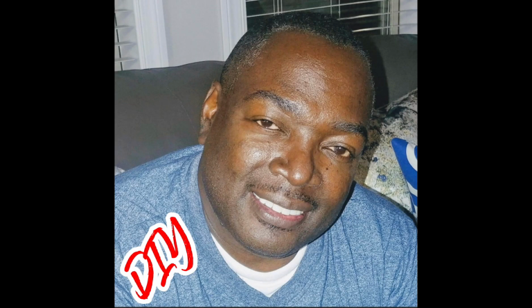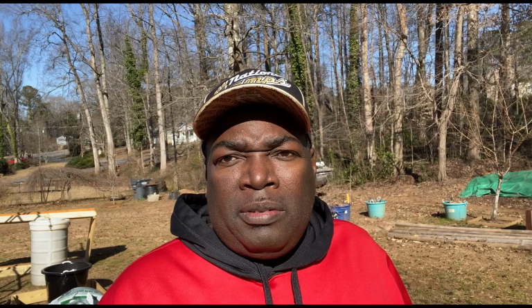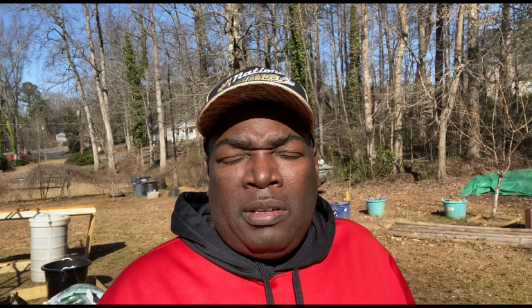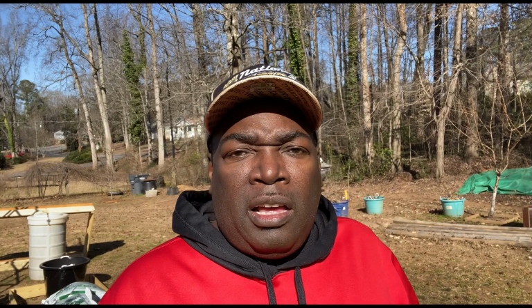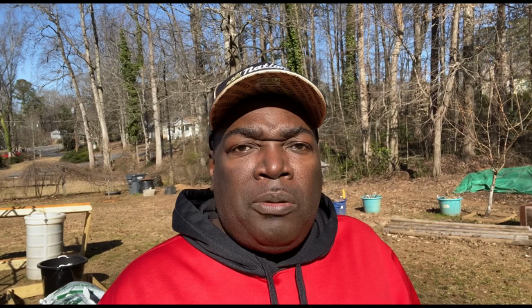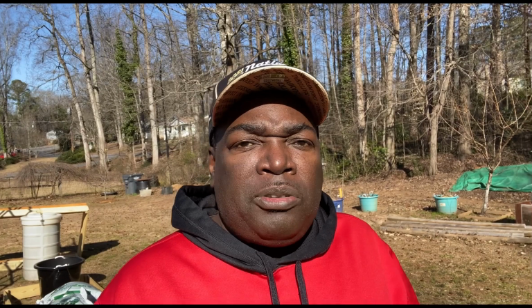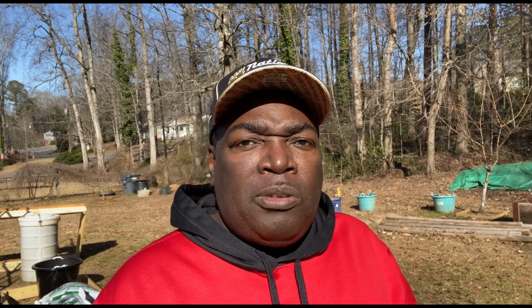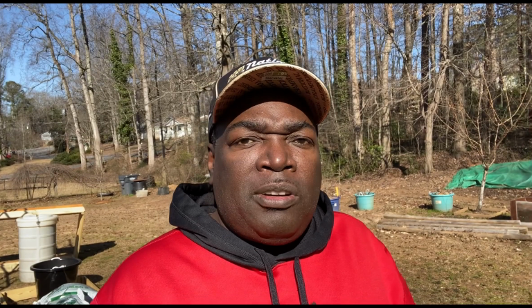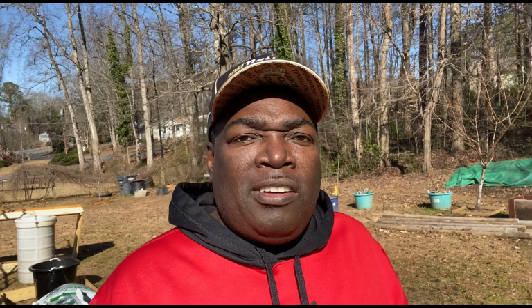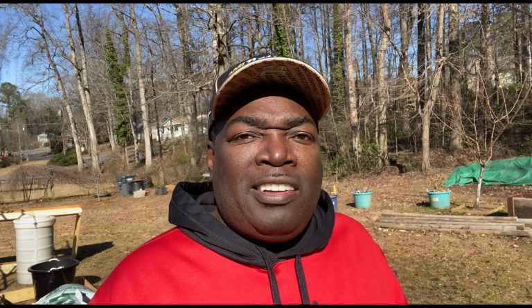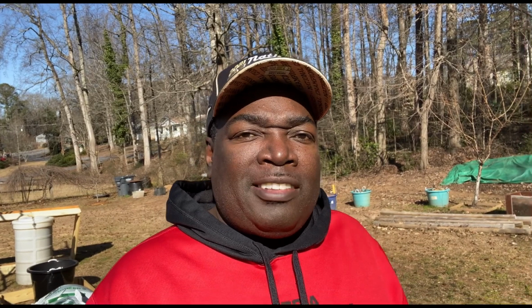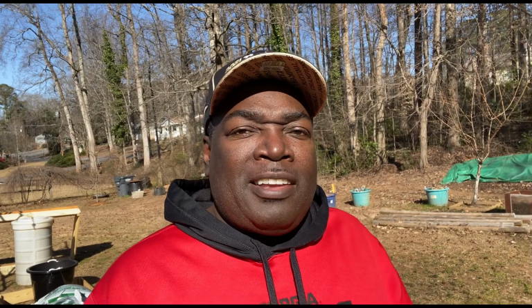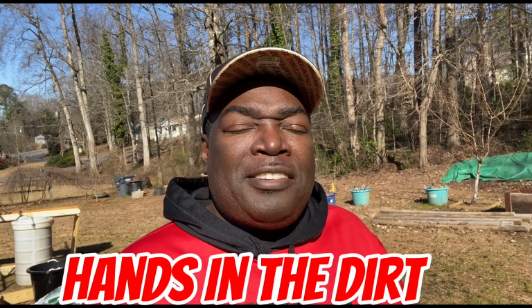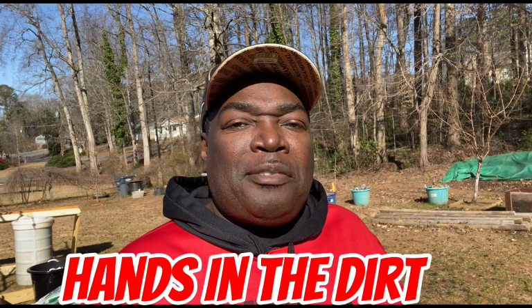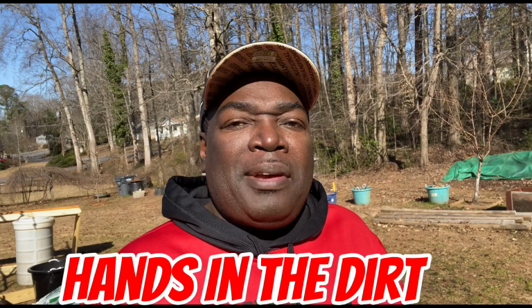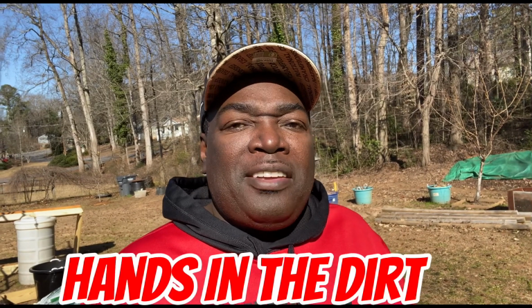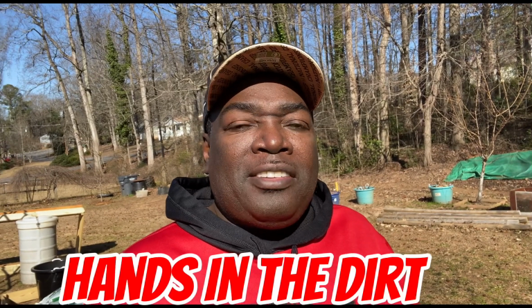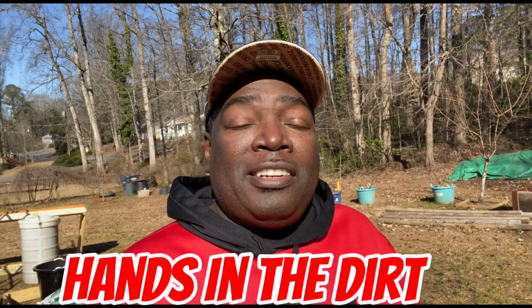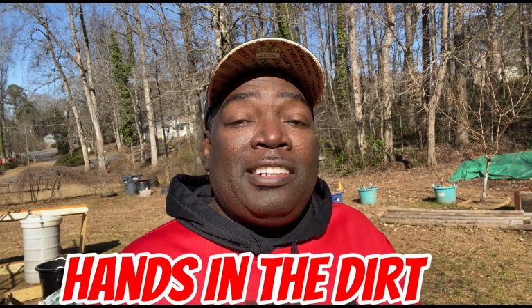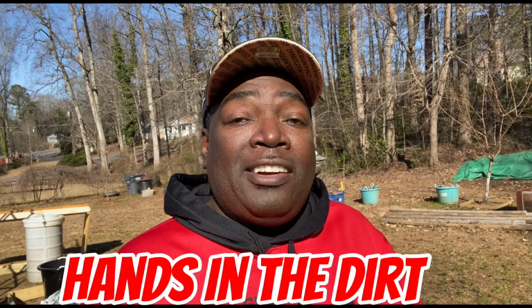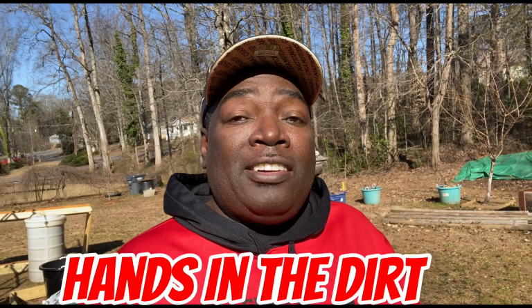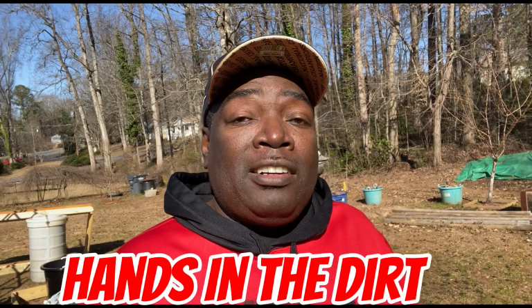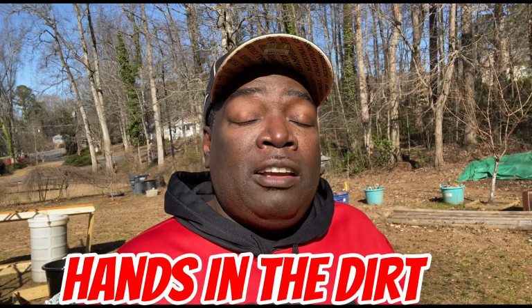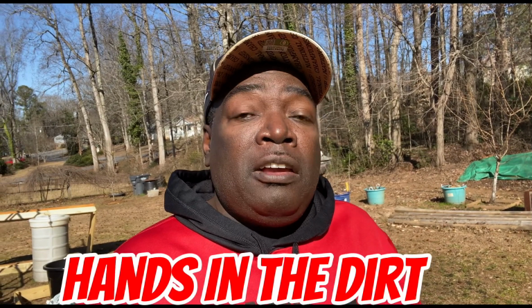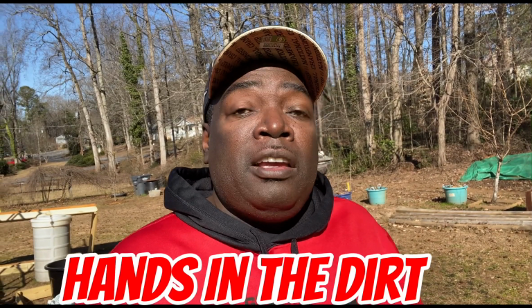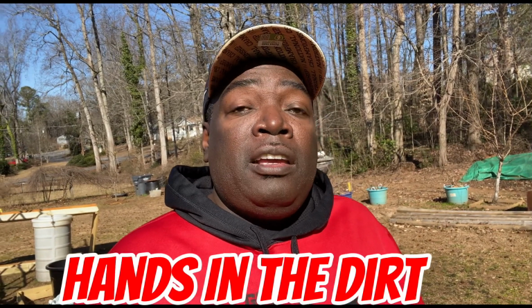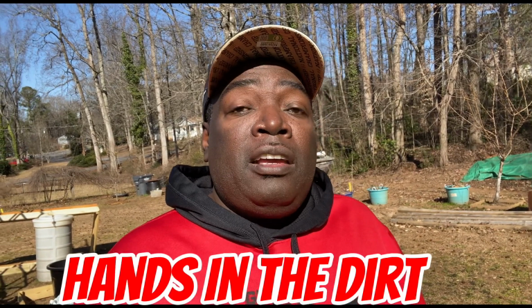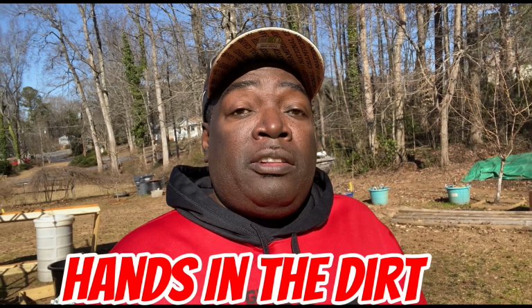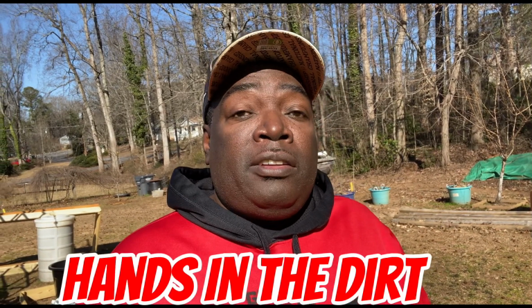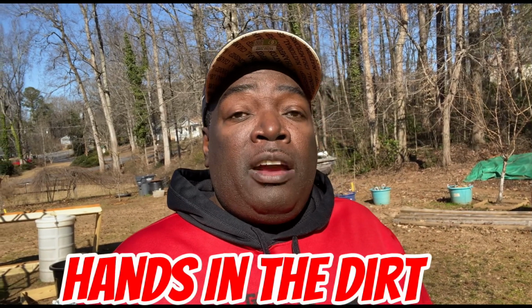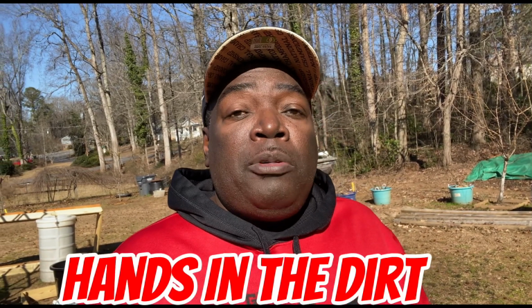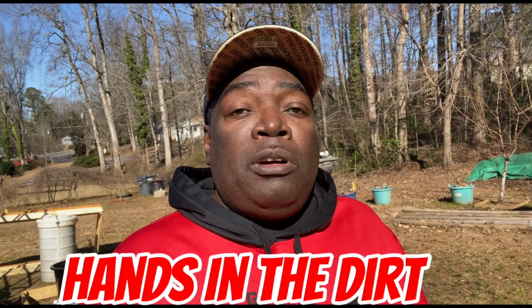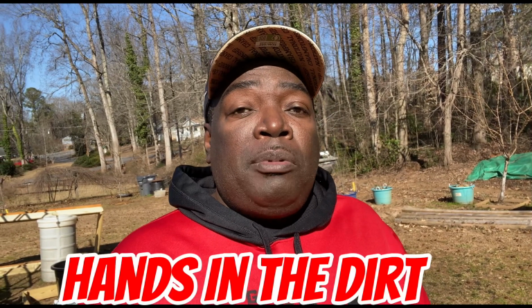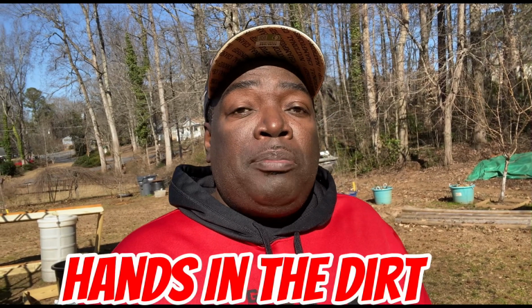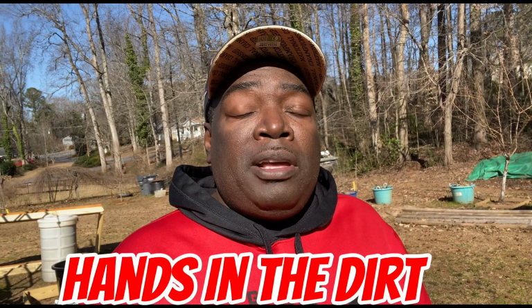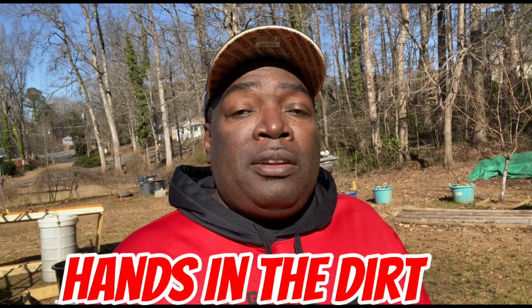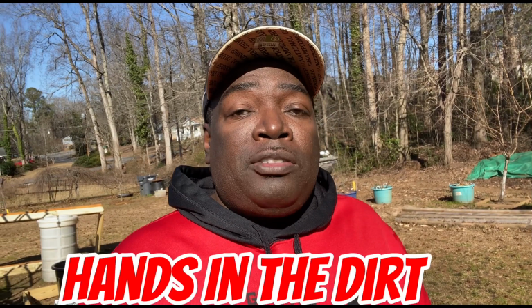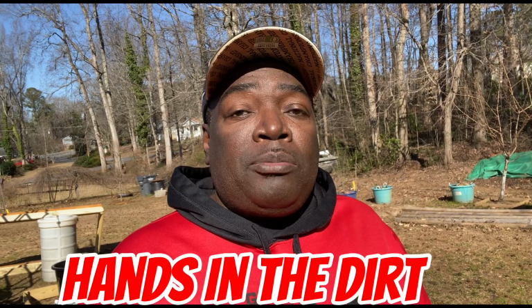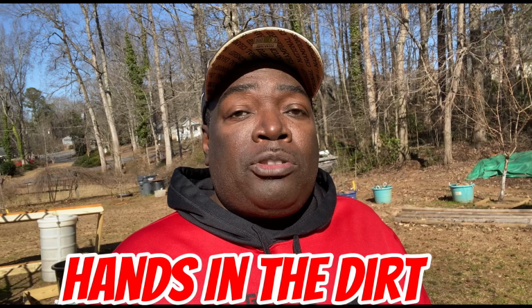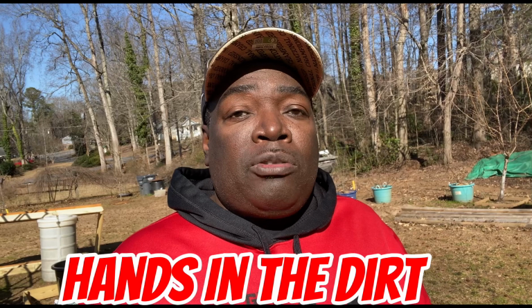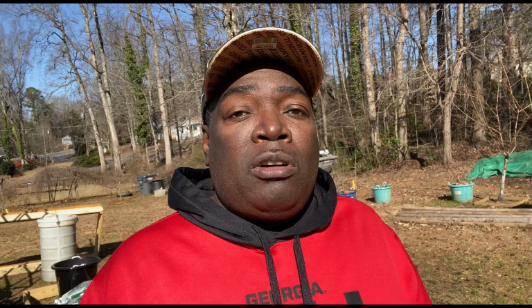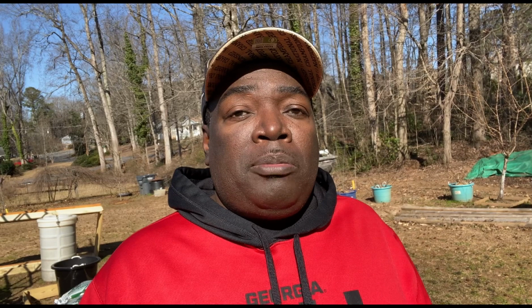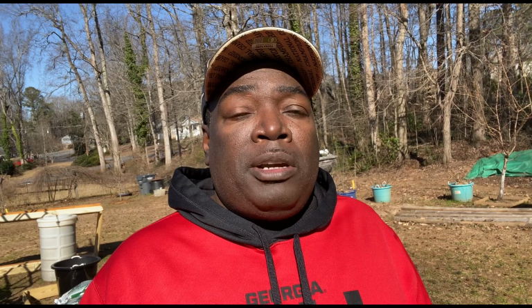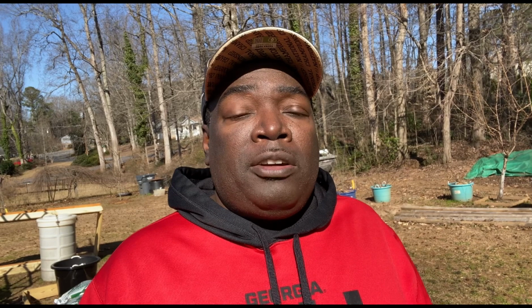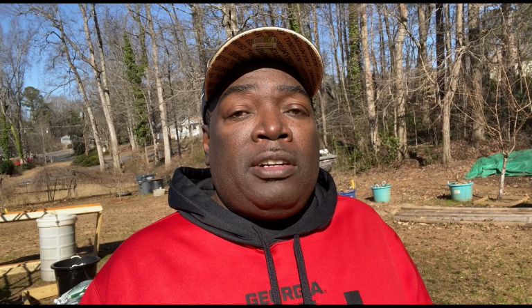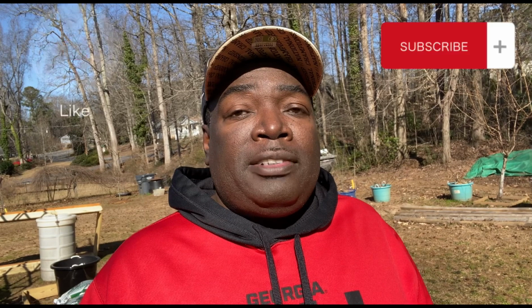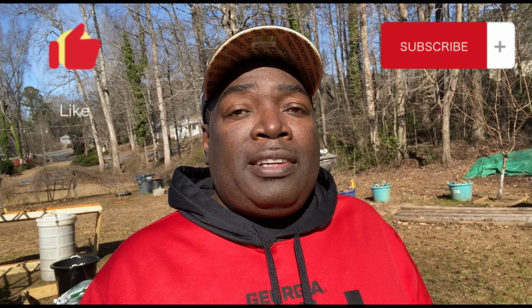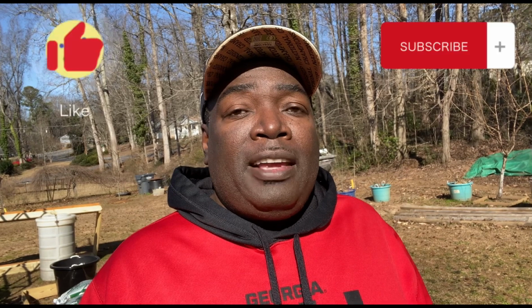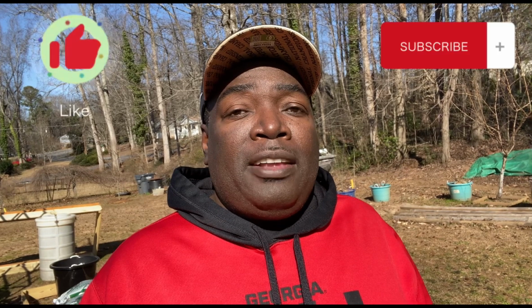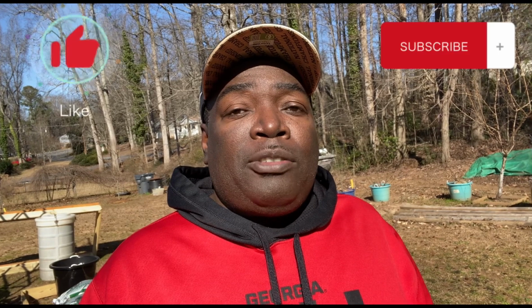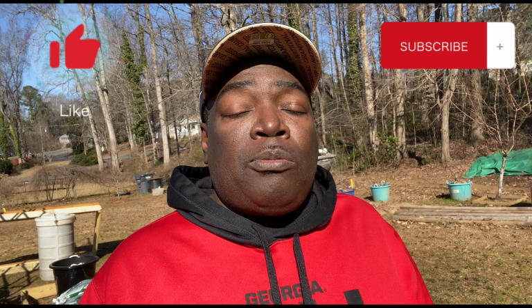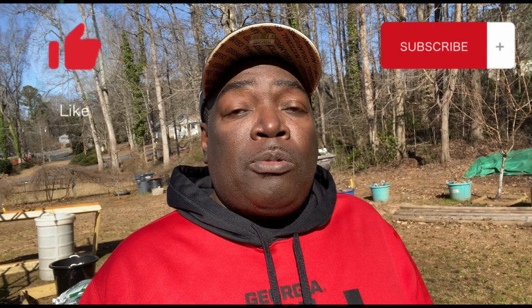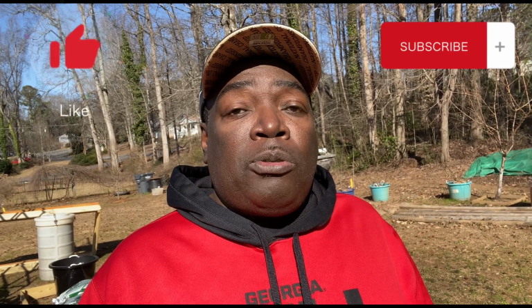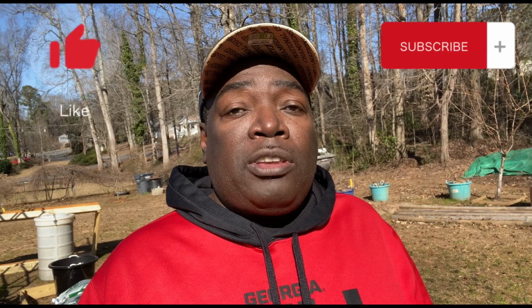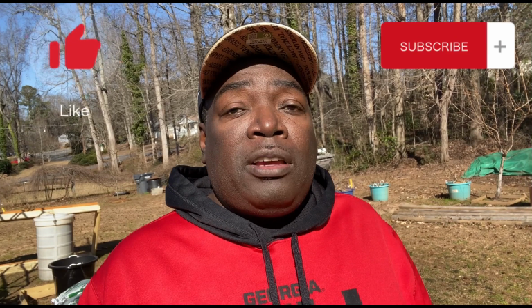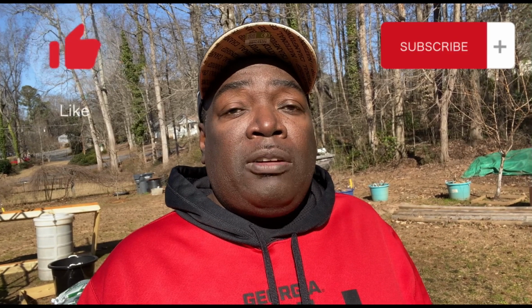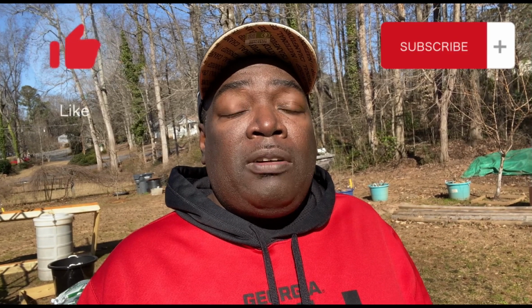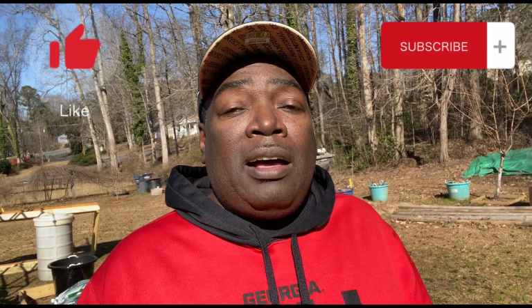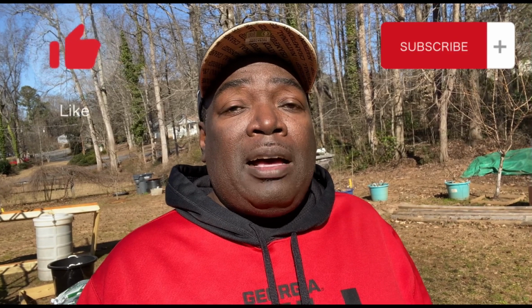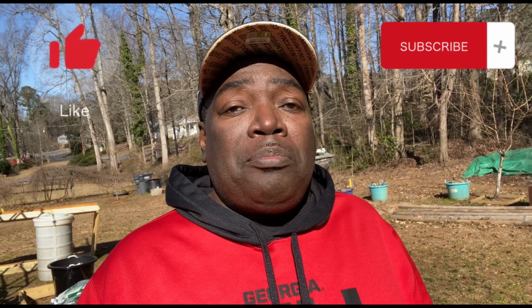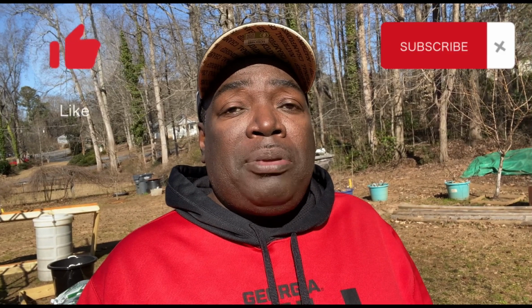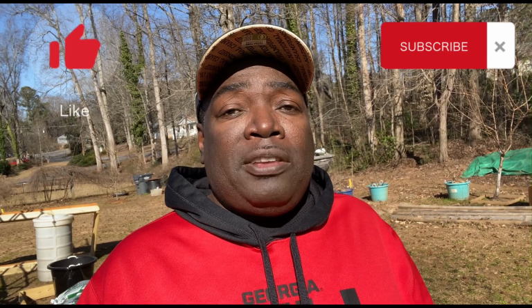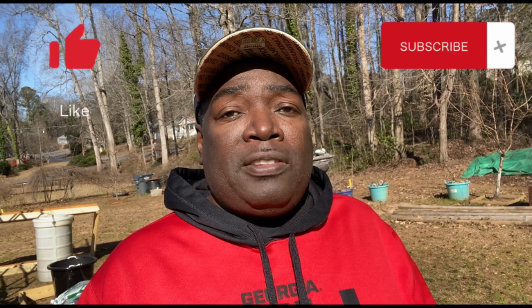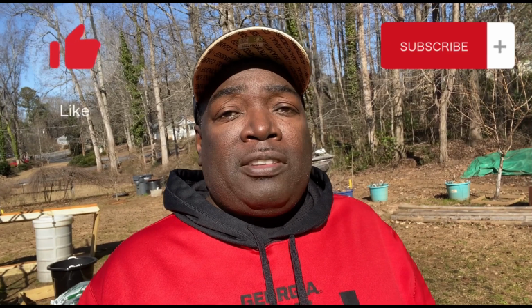Hey, what's going on? It's Stacy from Hands in the Dirt. Today we're going to be planting some strawberries and some Roselle hibiscus.